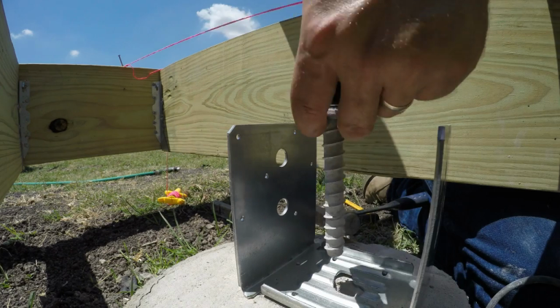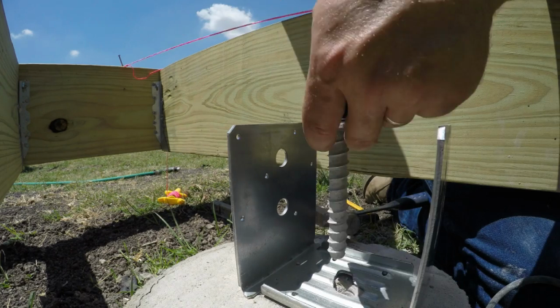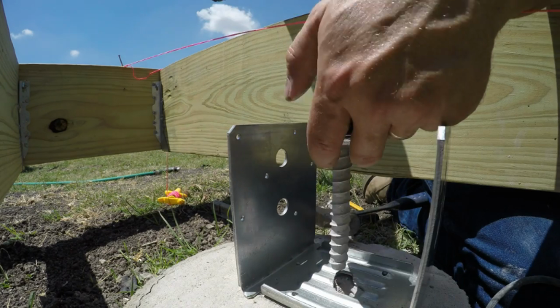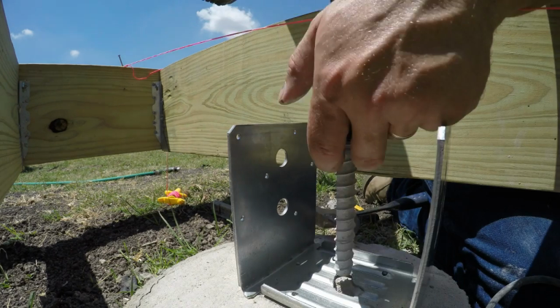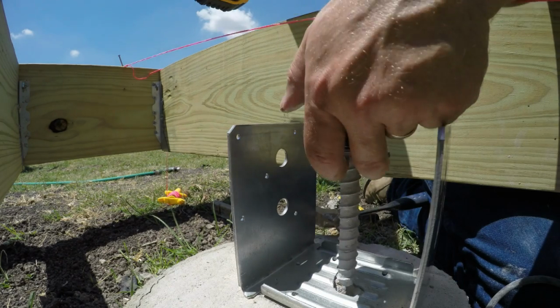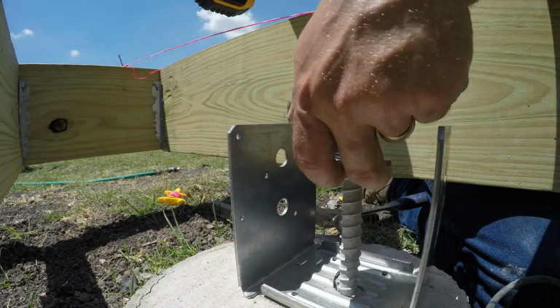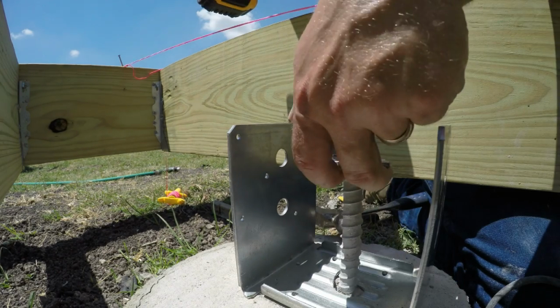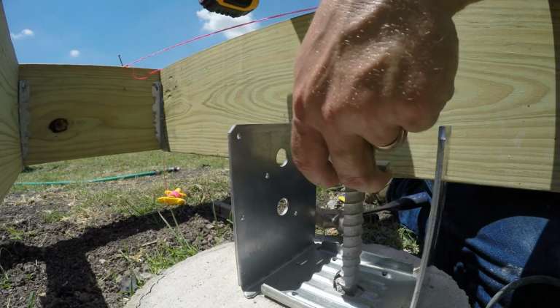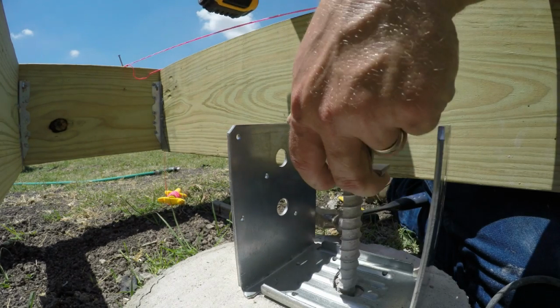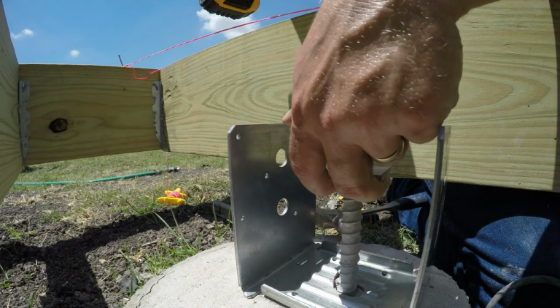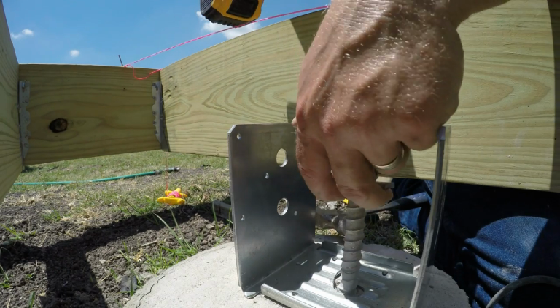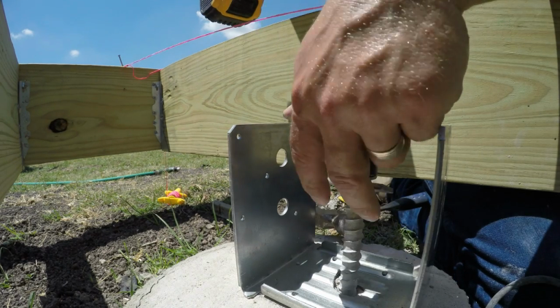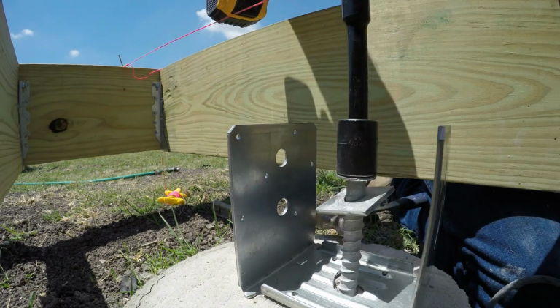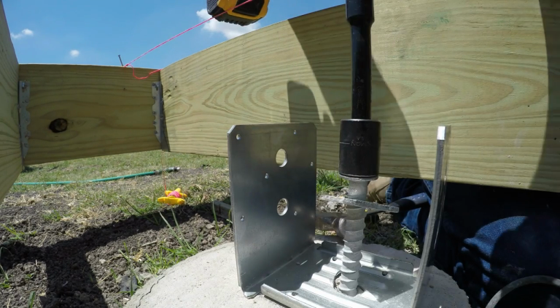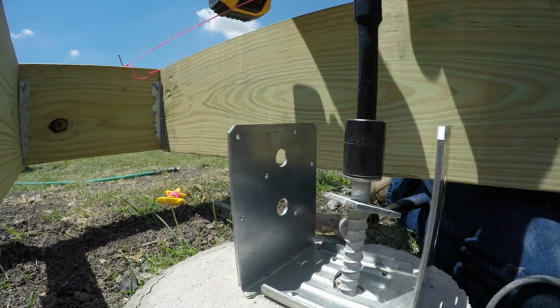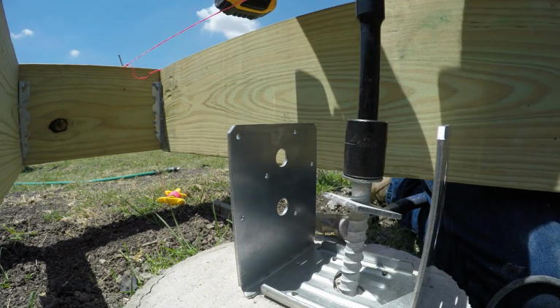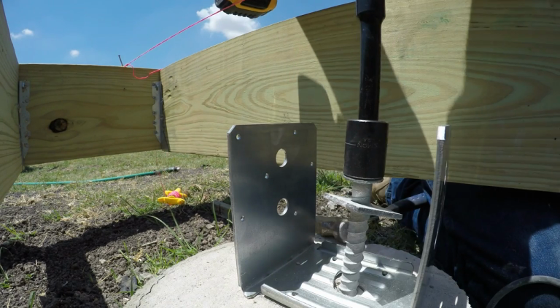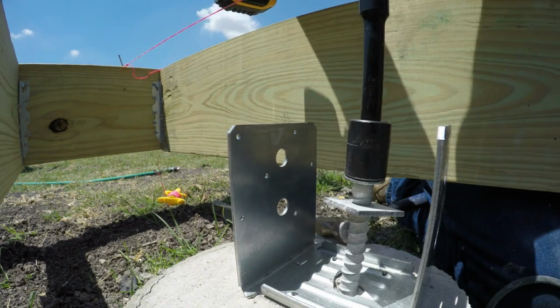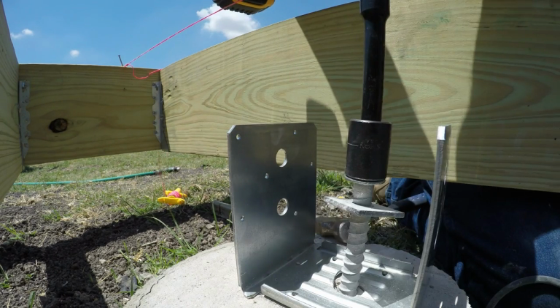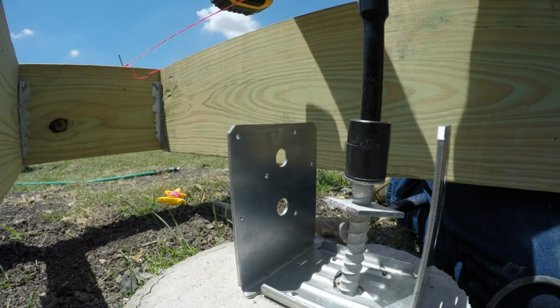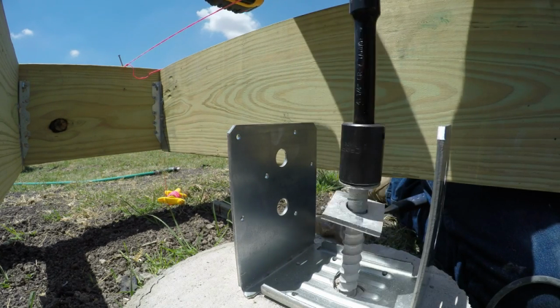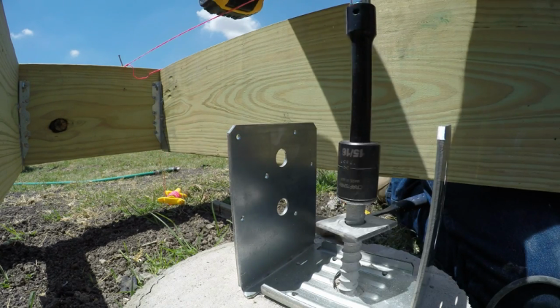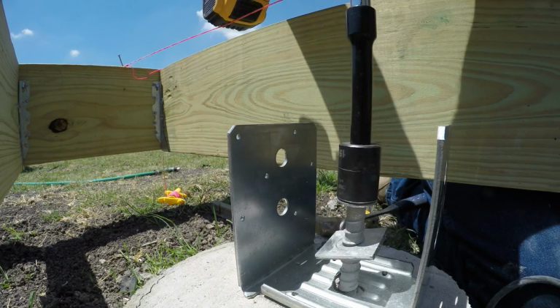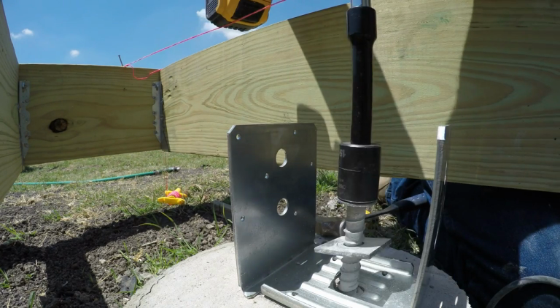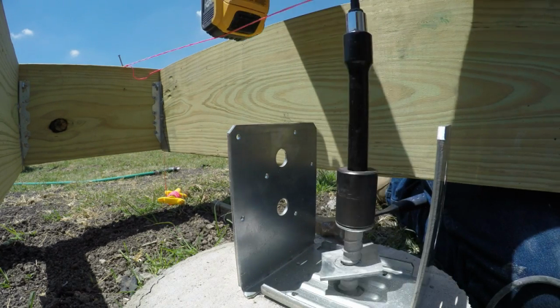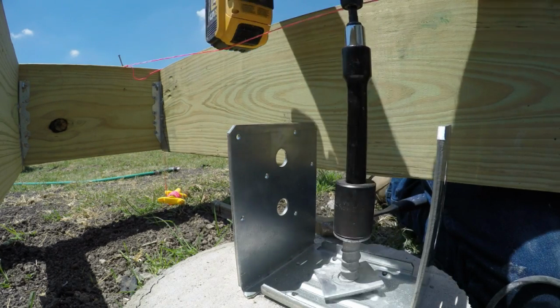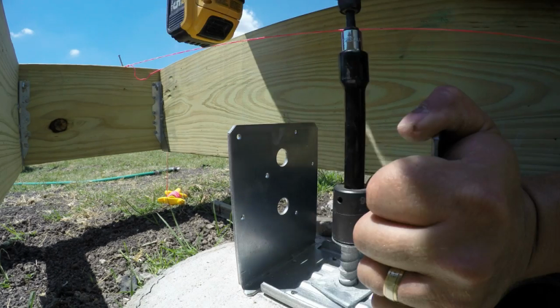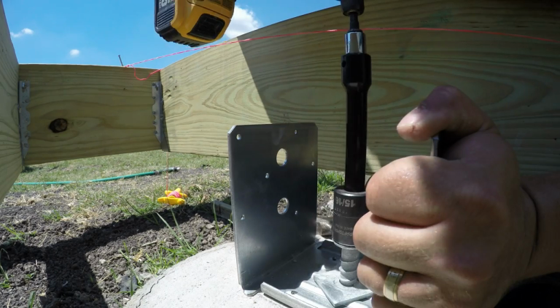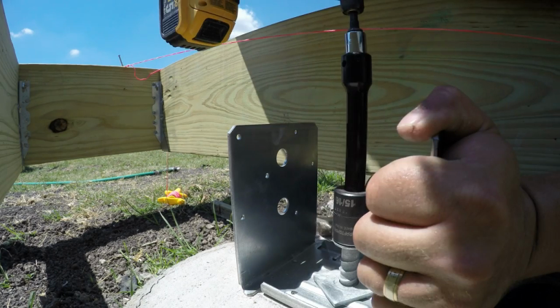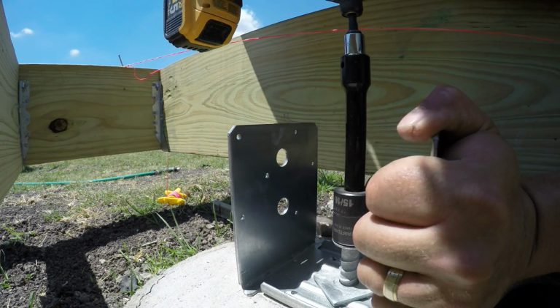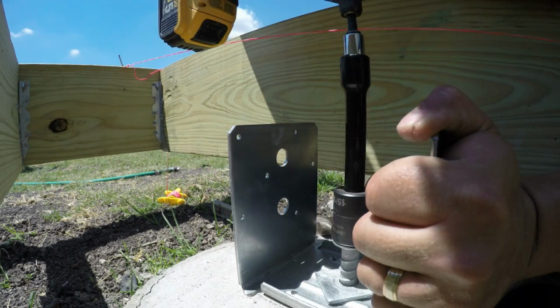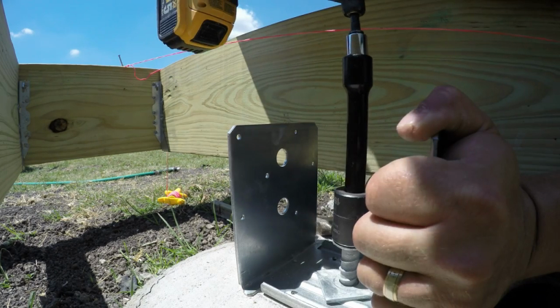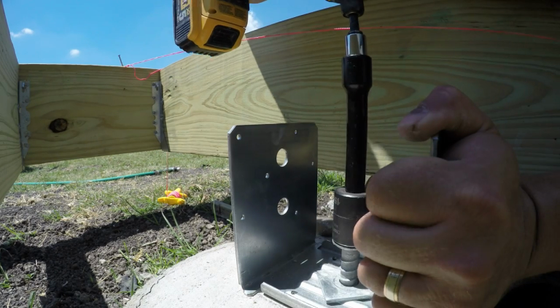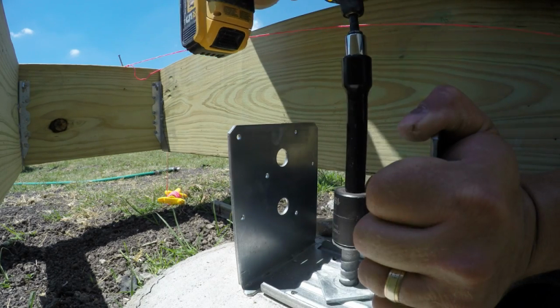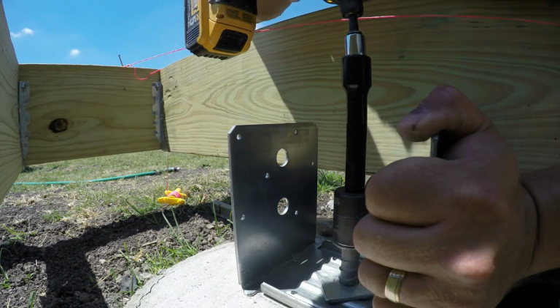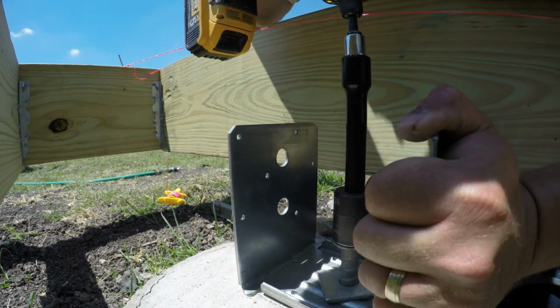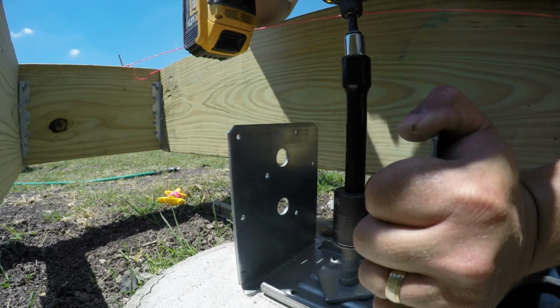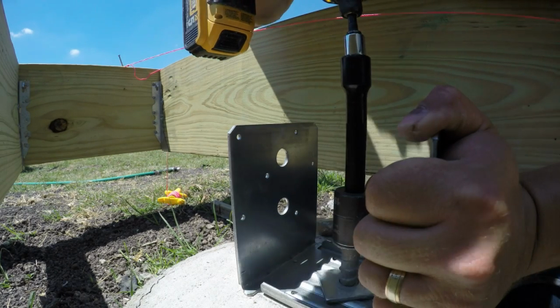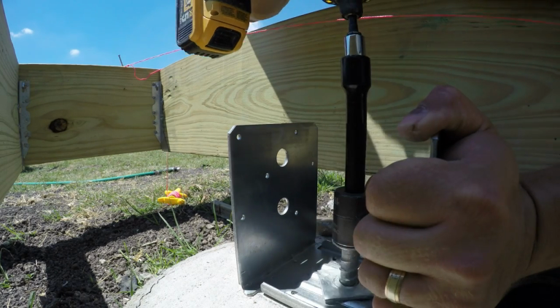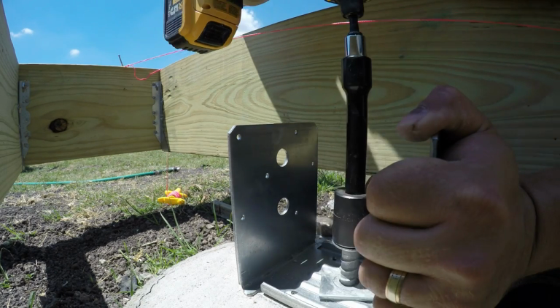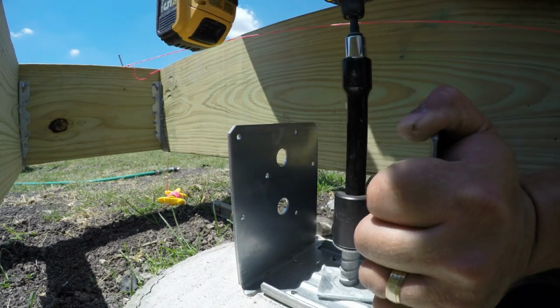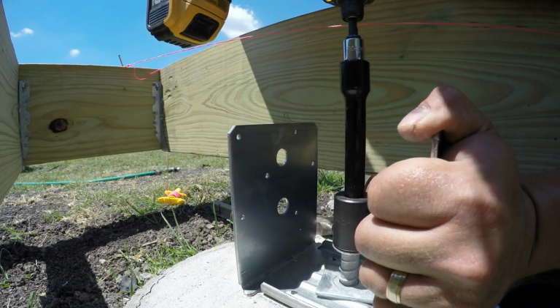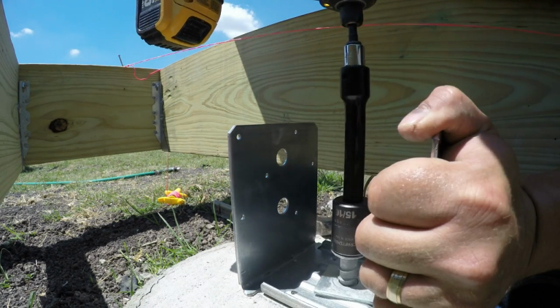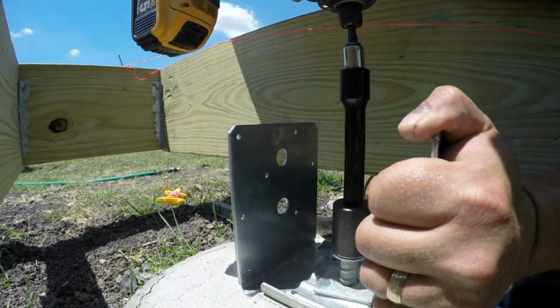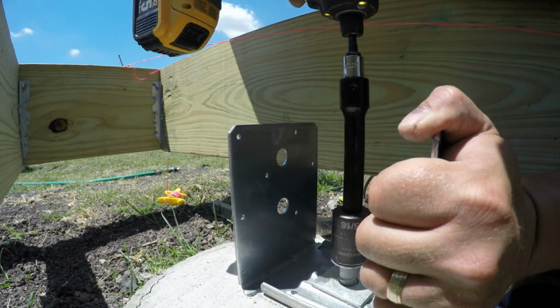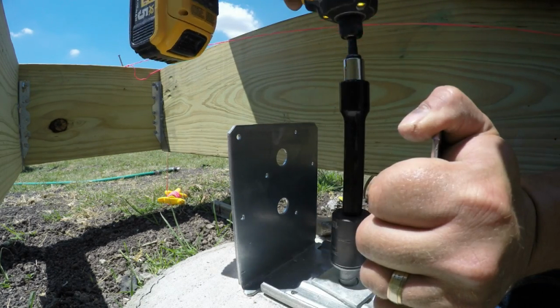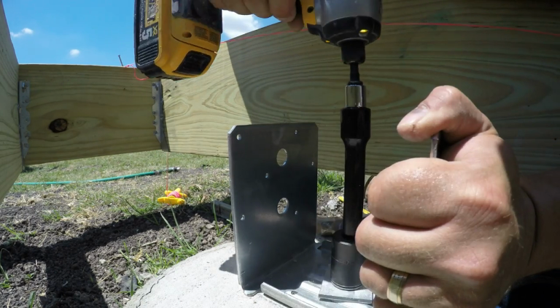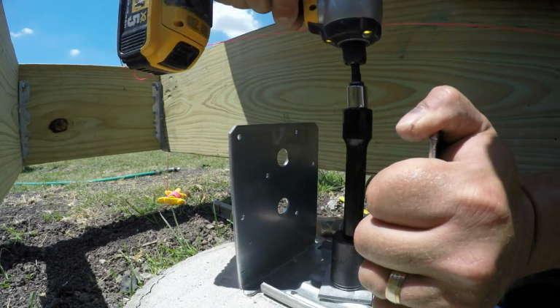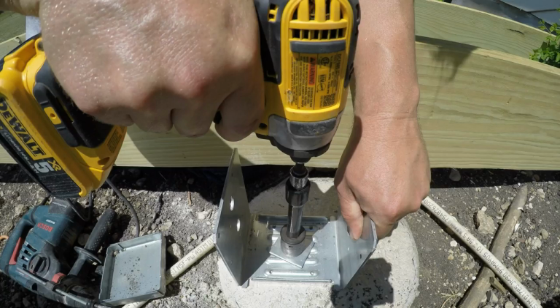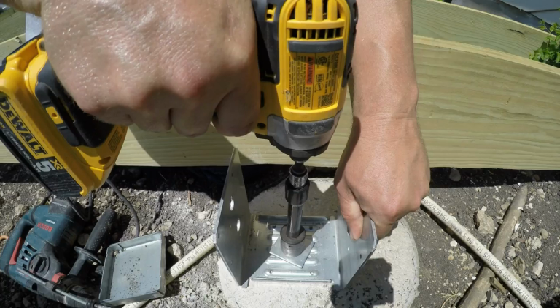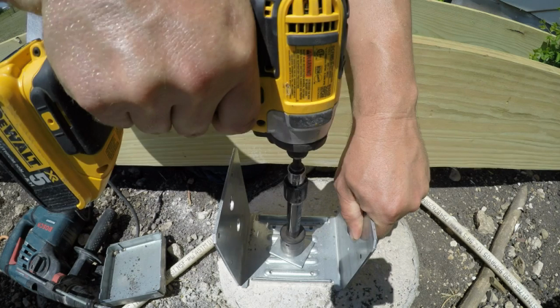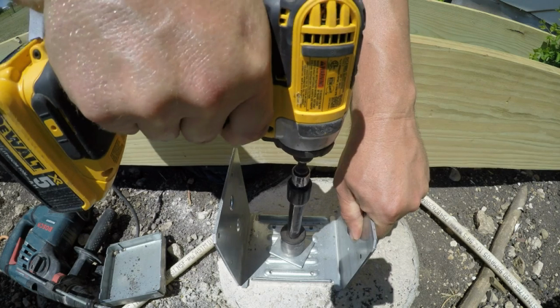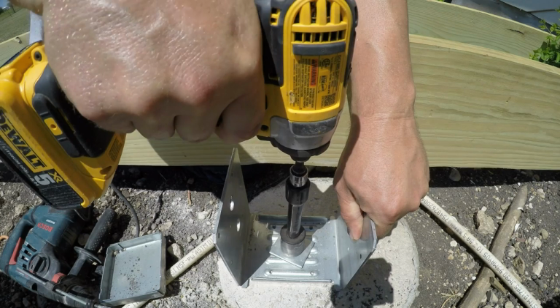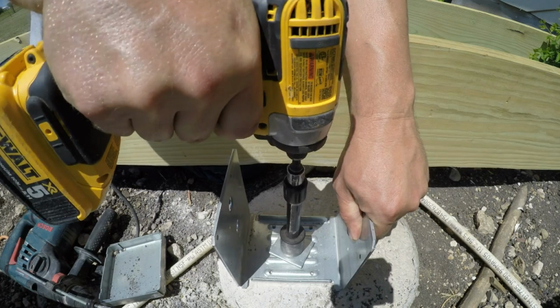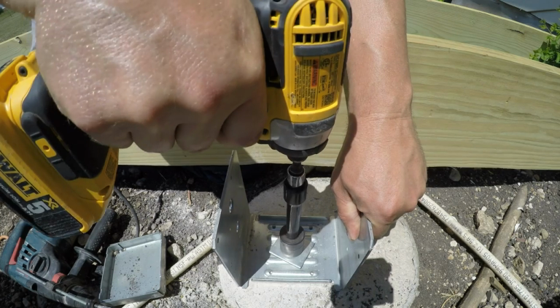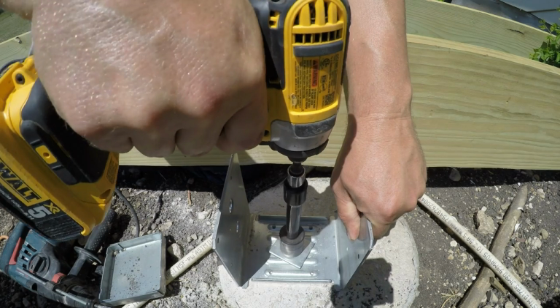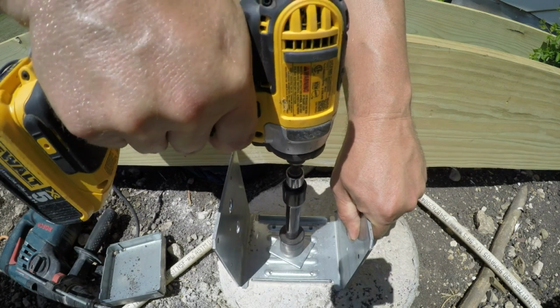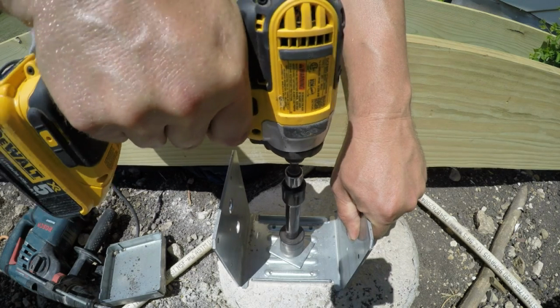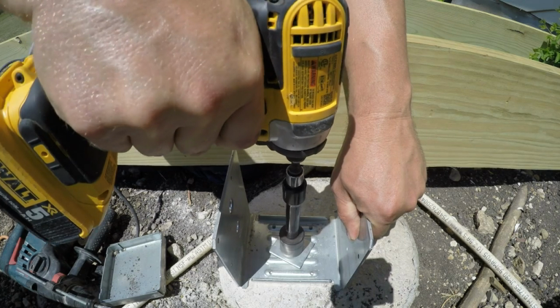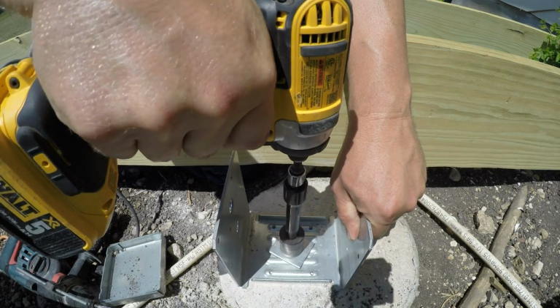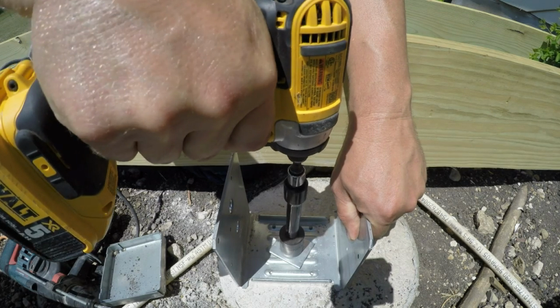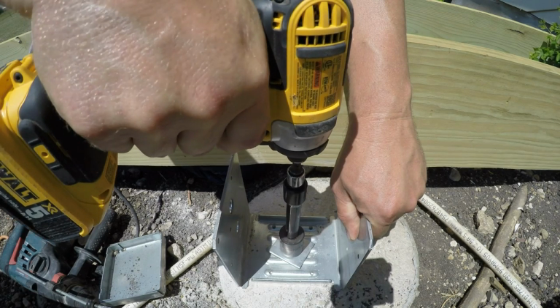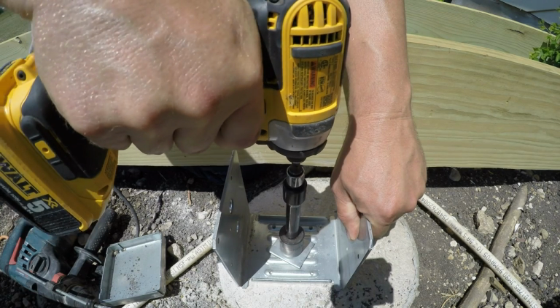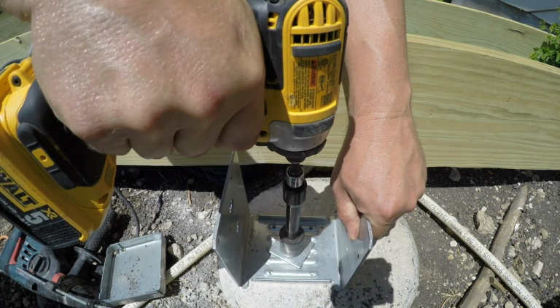Don't forget to put the washer on. On the 6 post bases I put in, I forgot the washer twice, so it's pretty easy to forget.